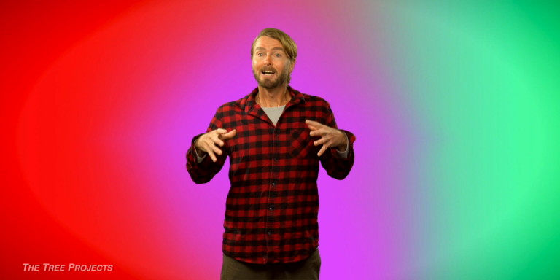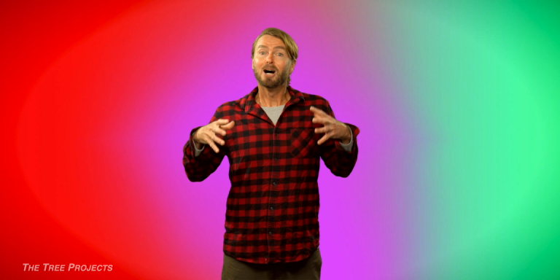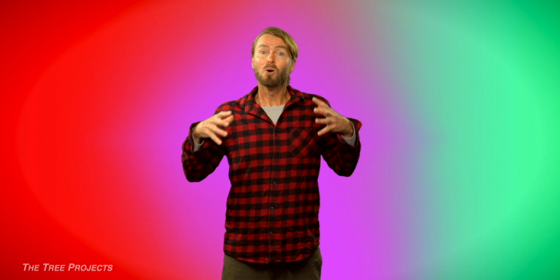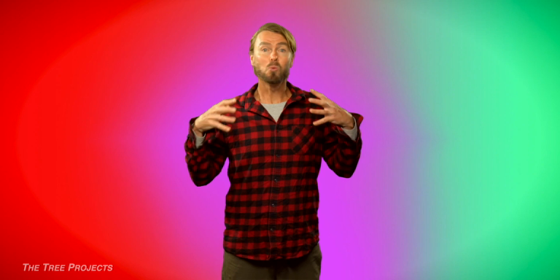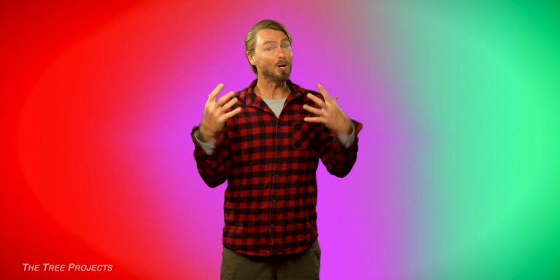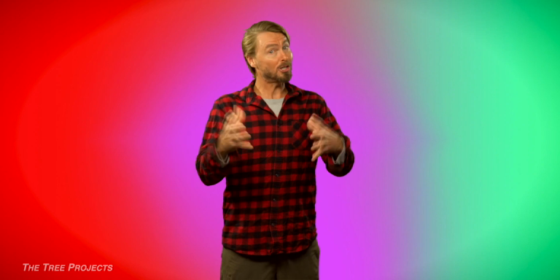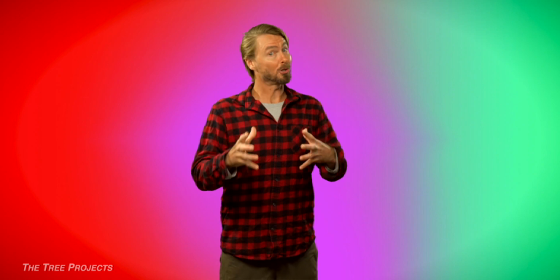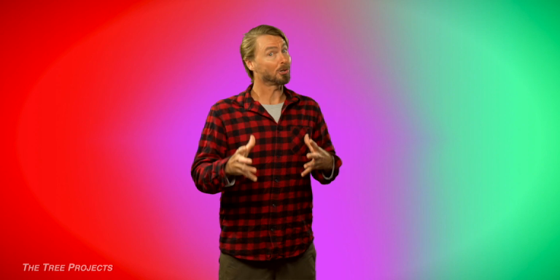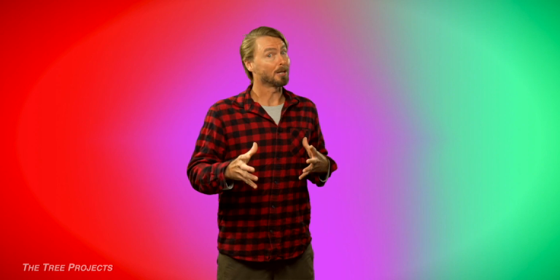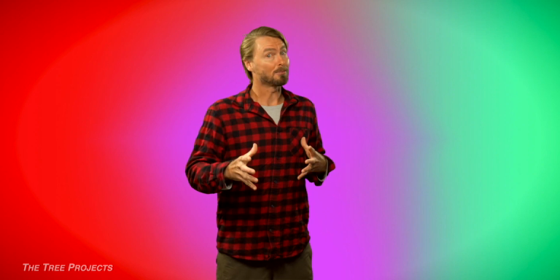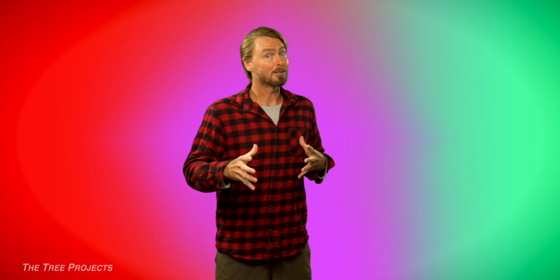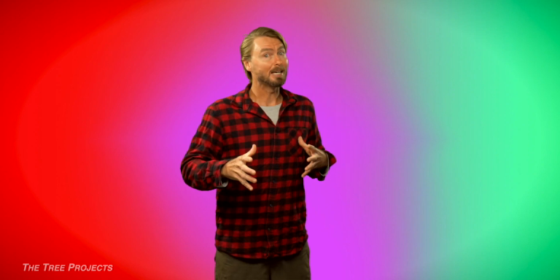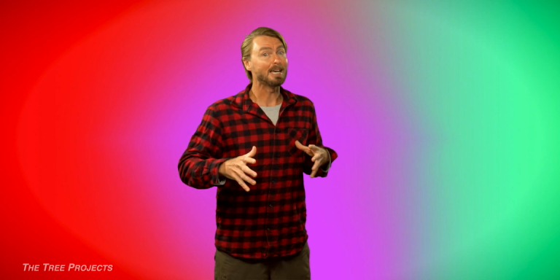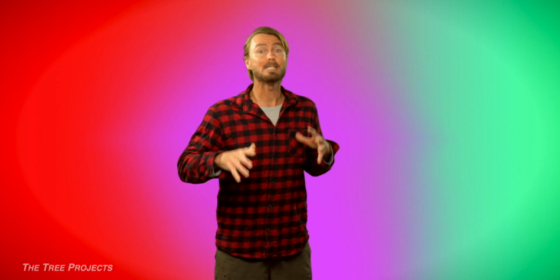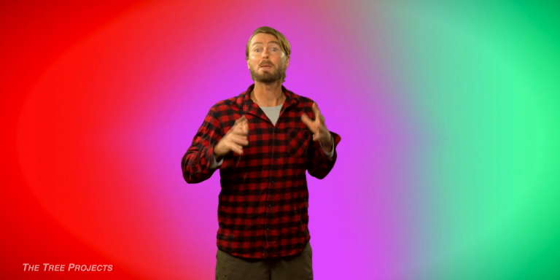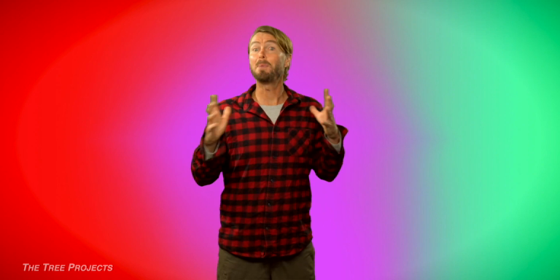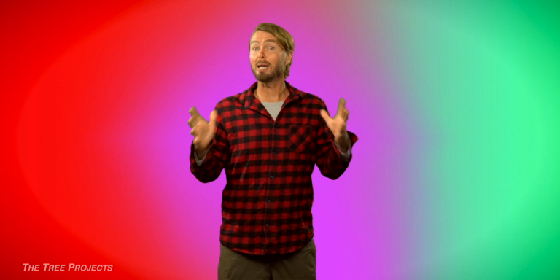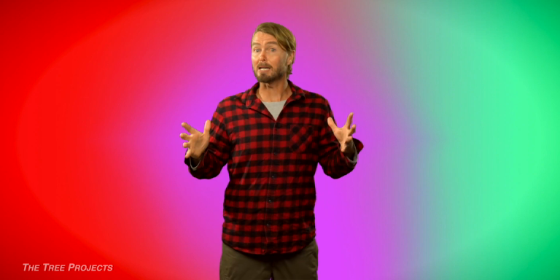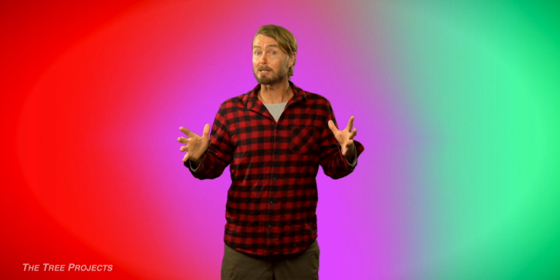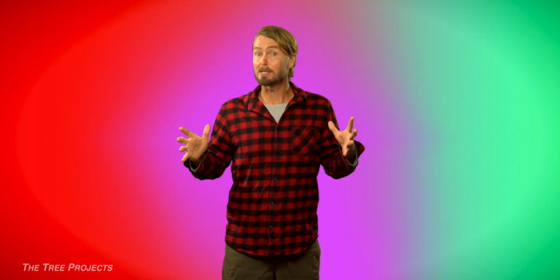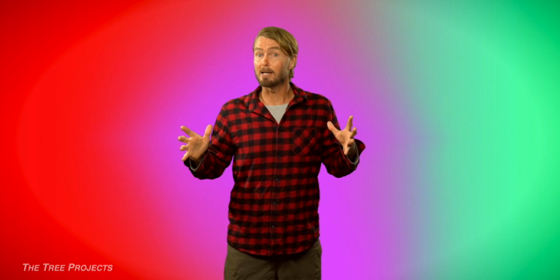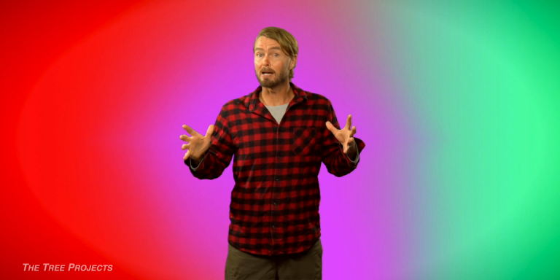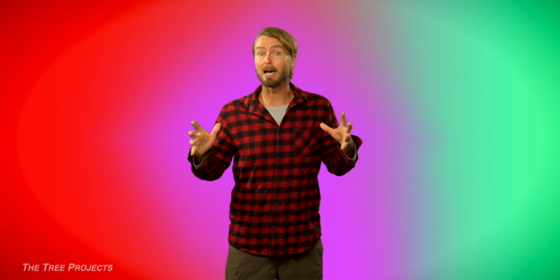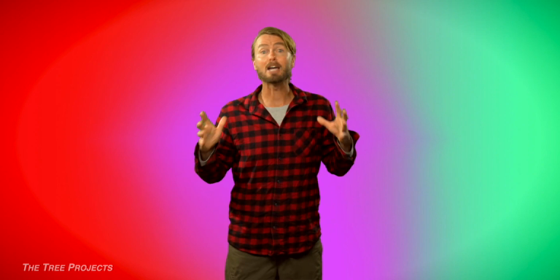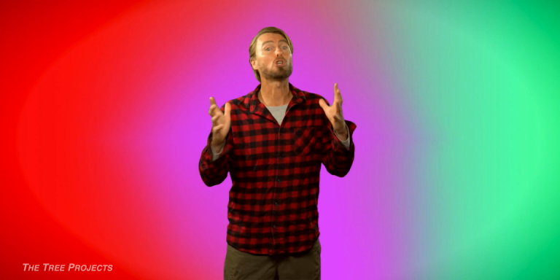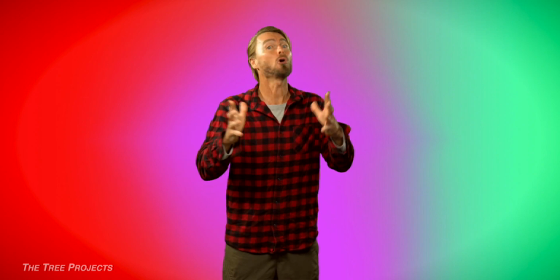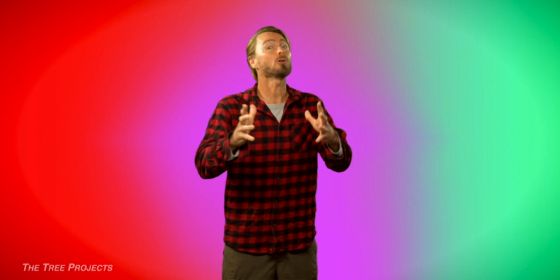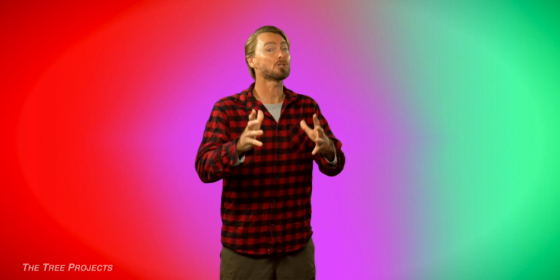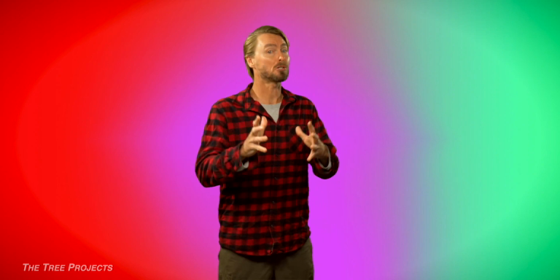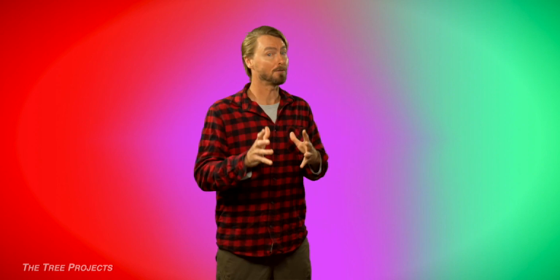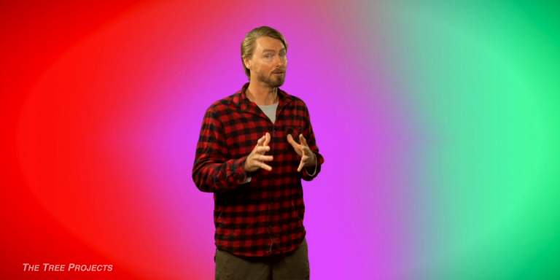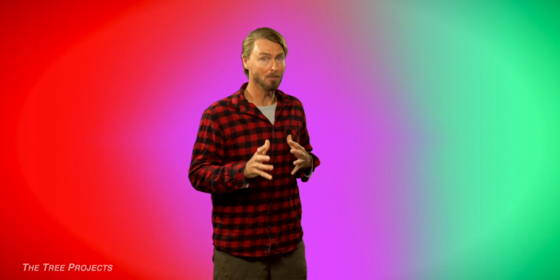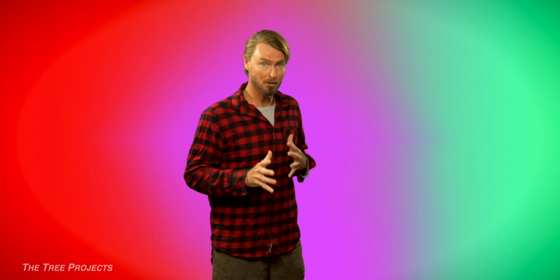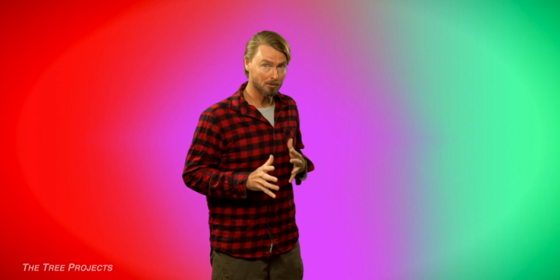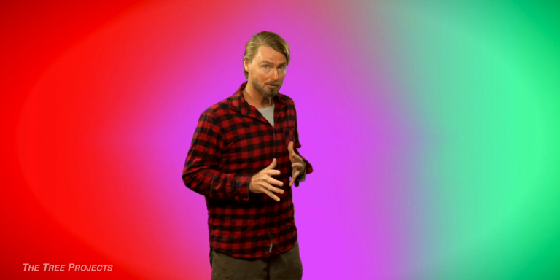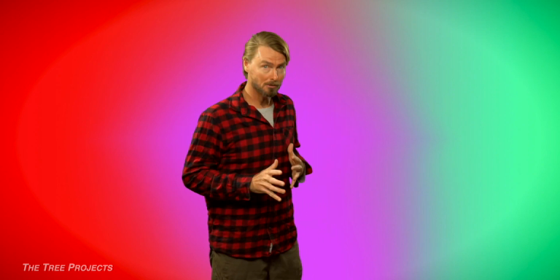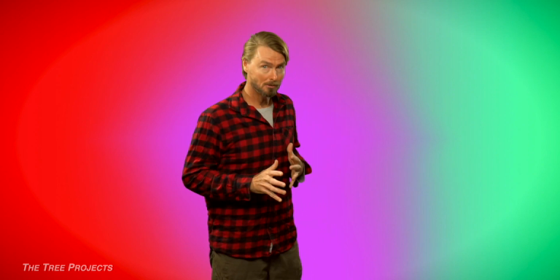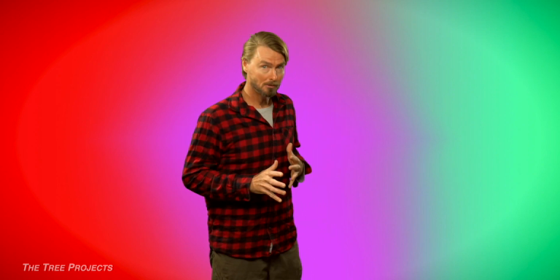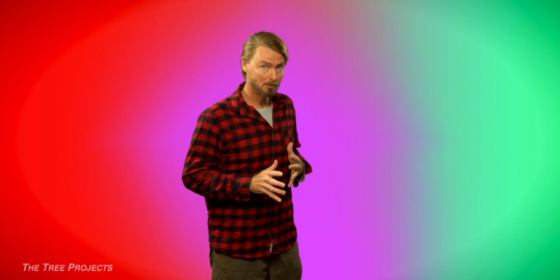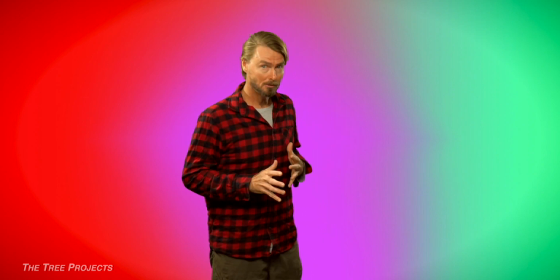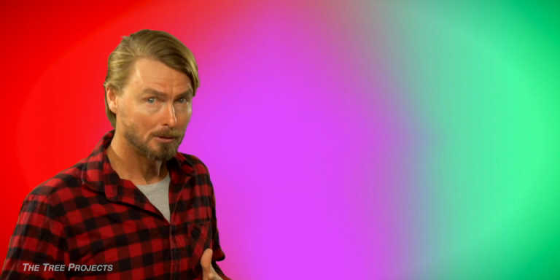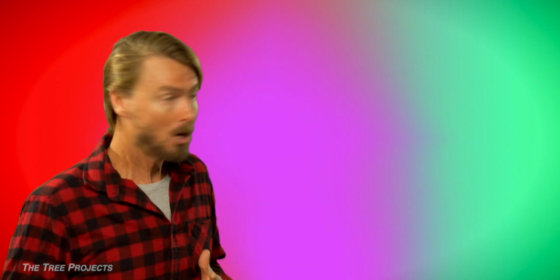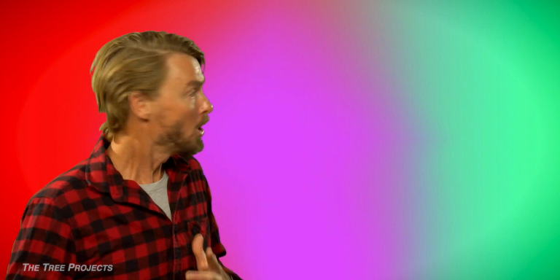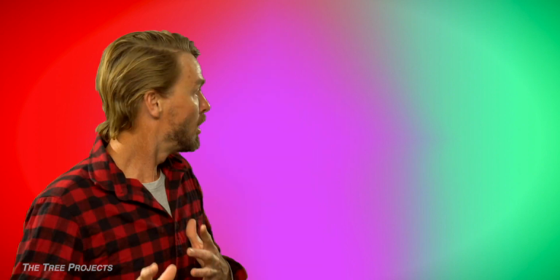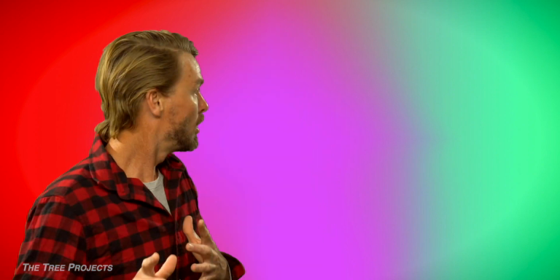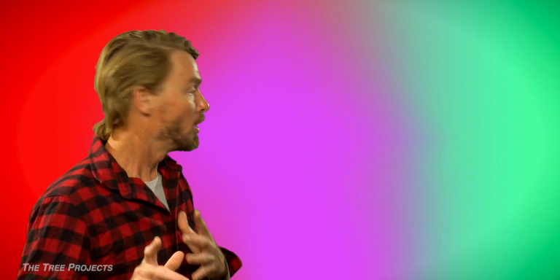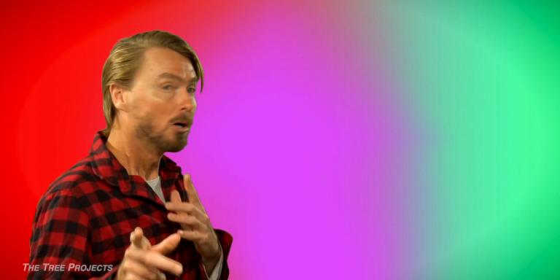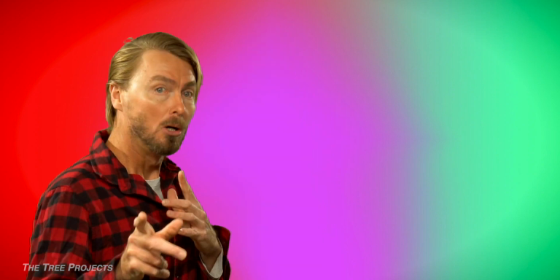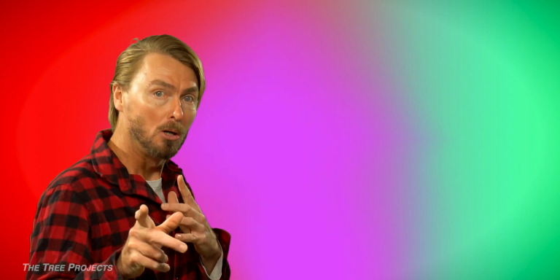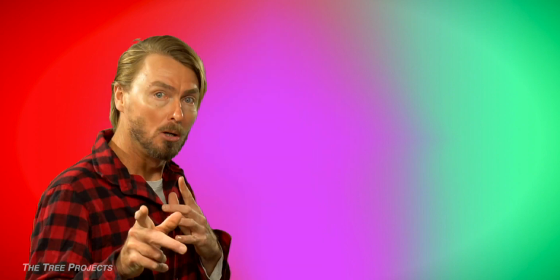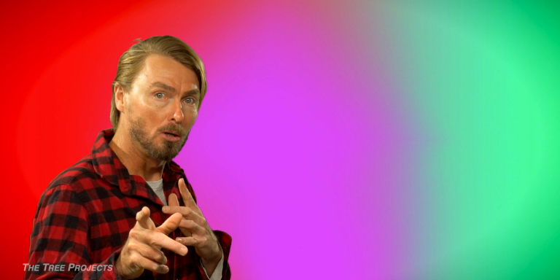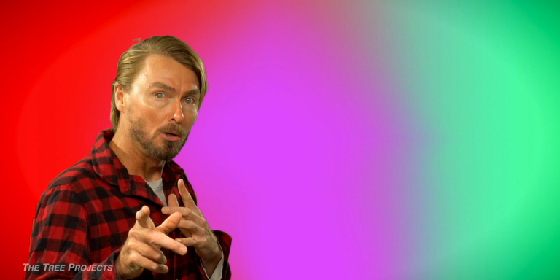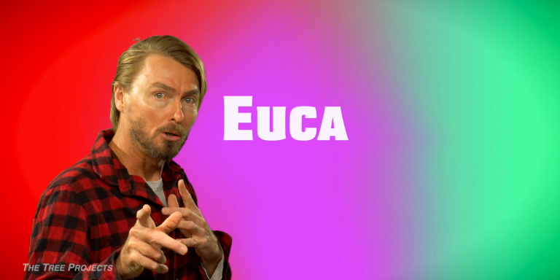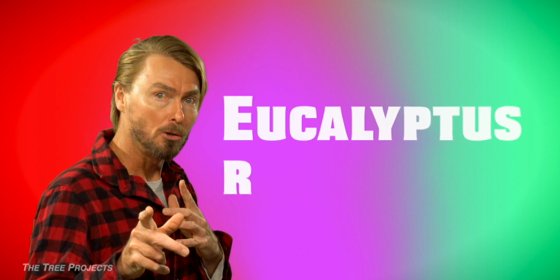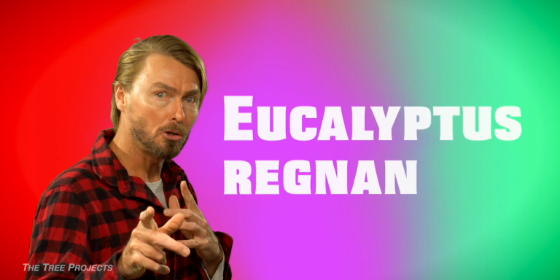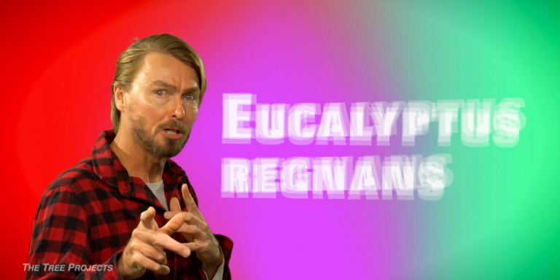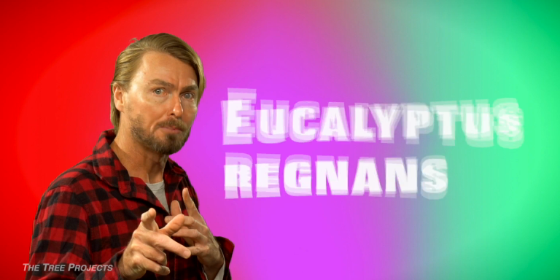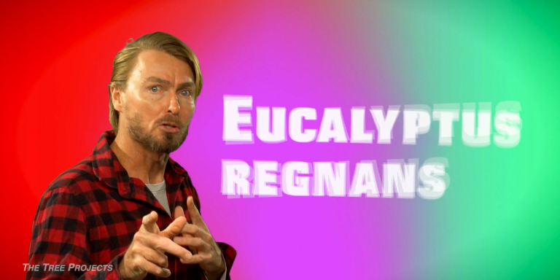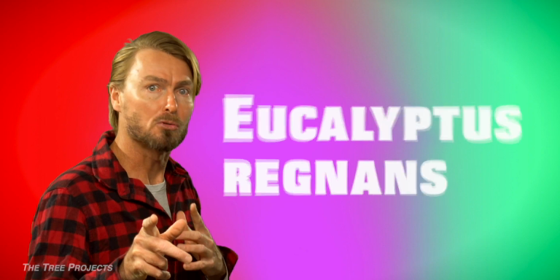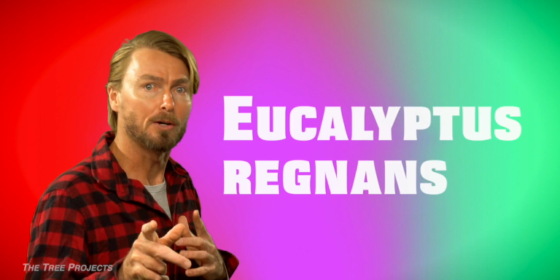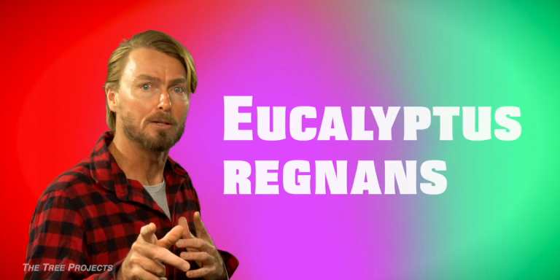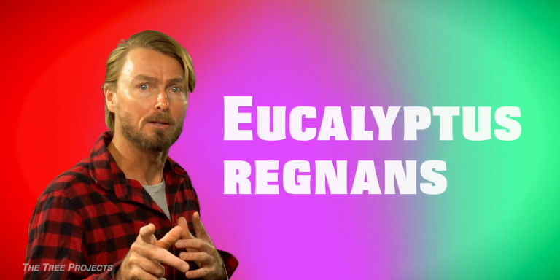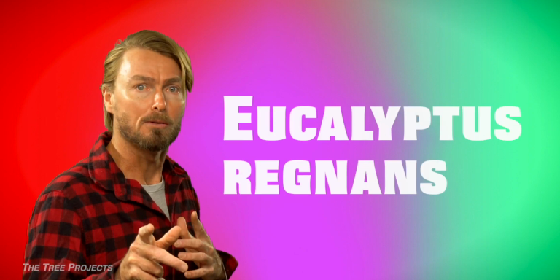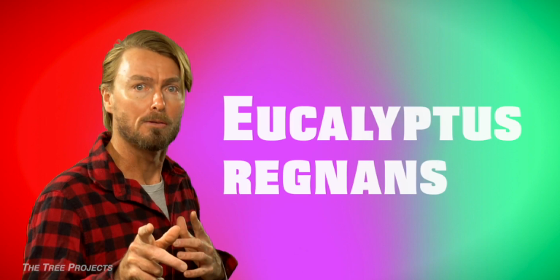Which eucalyptus is the biggest and tallest of them all? Eucalyptus Regnans.